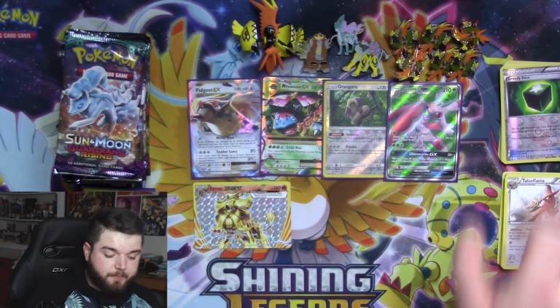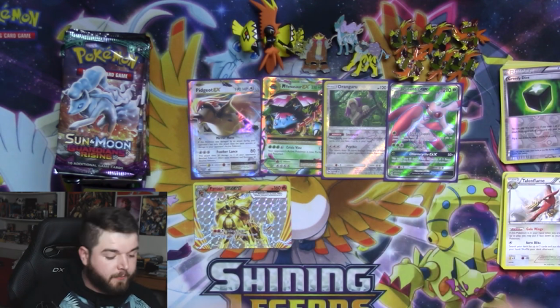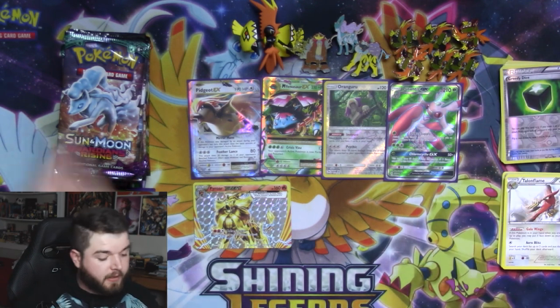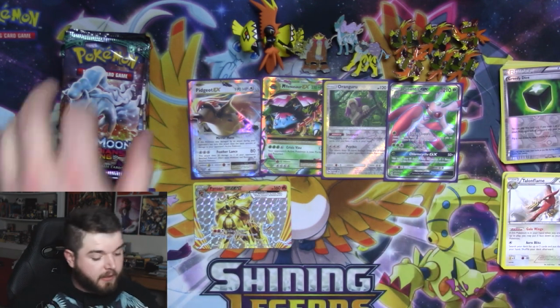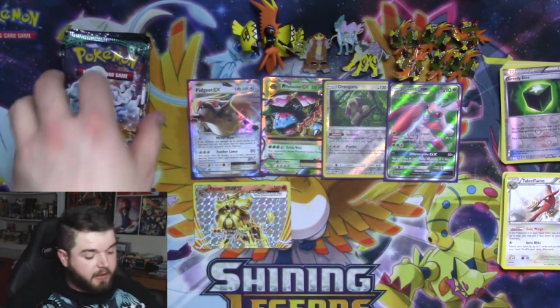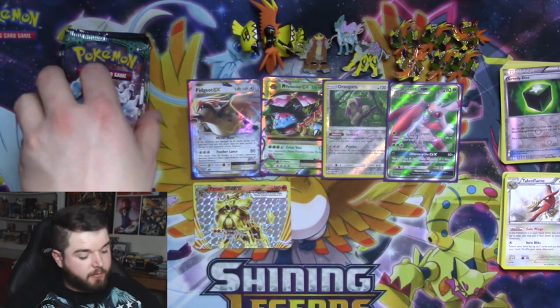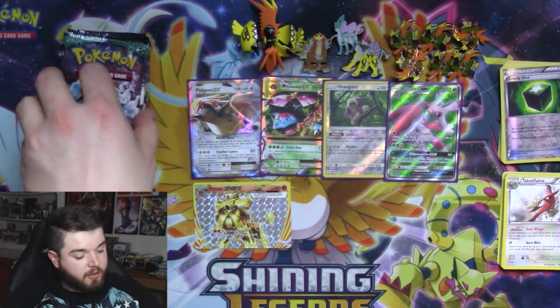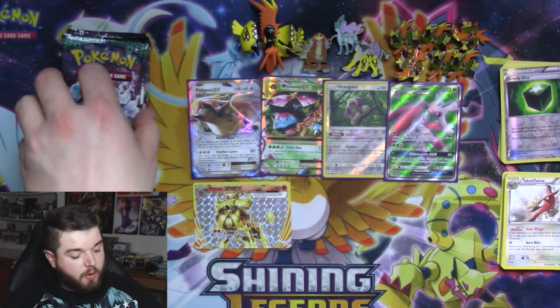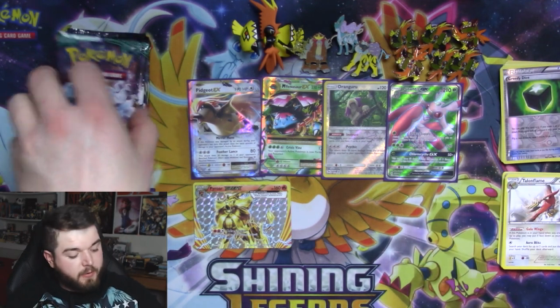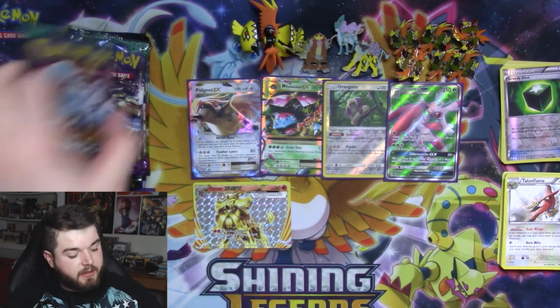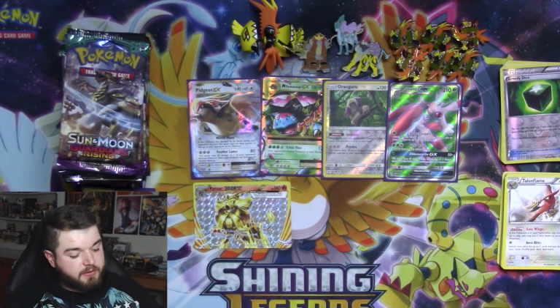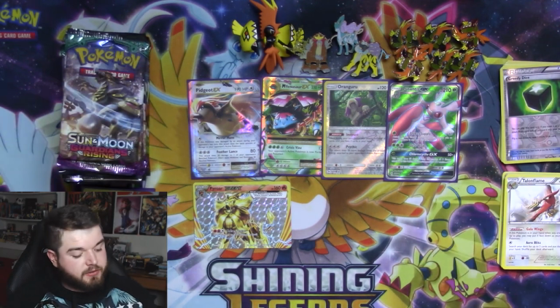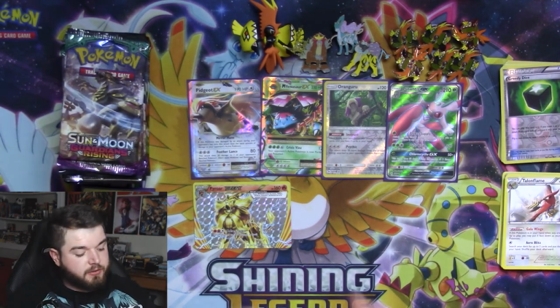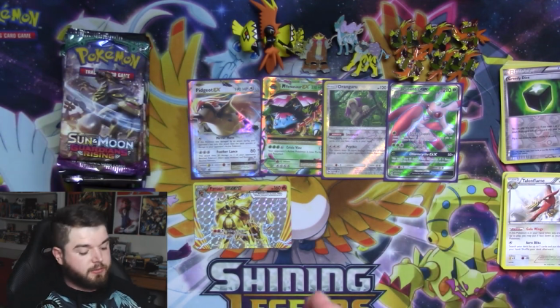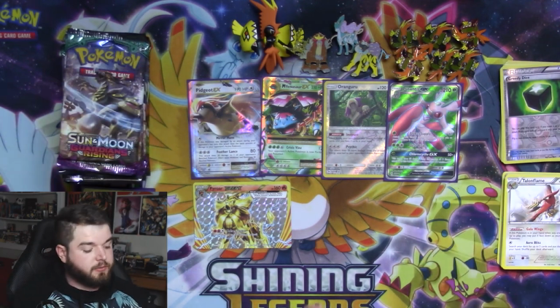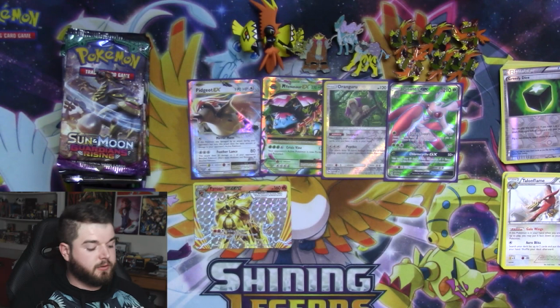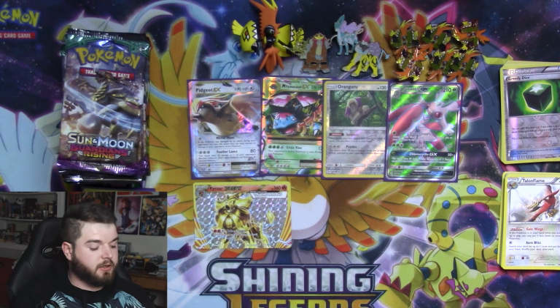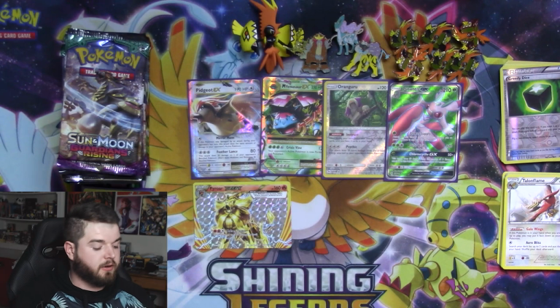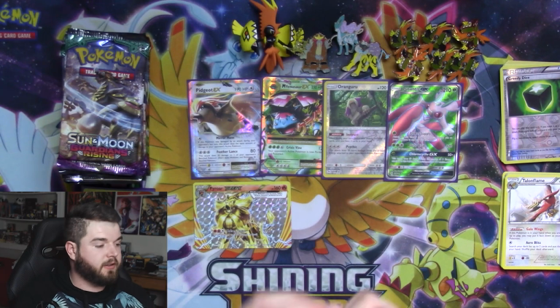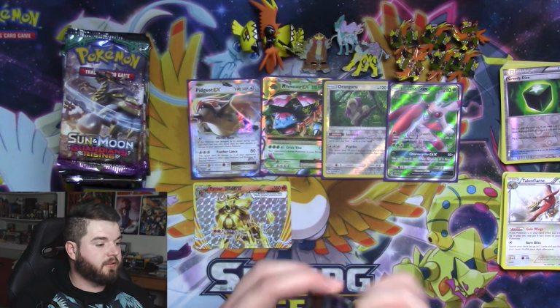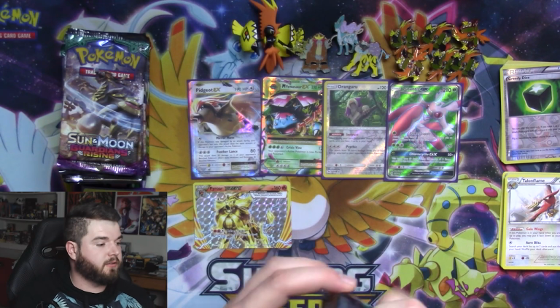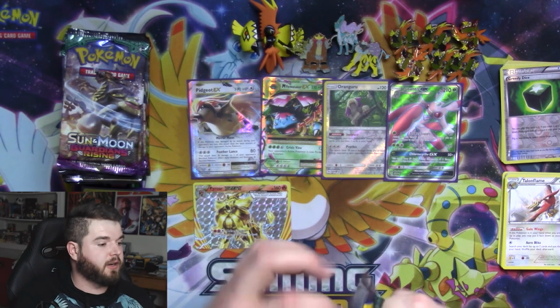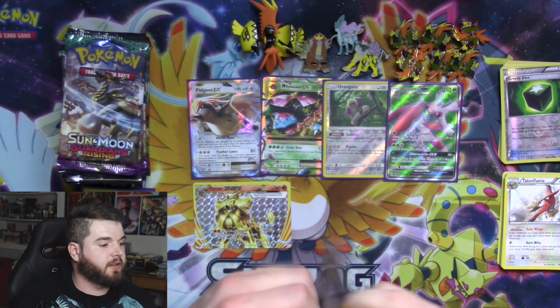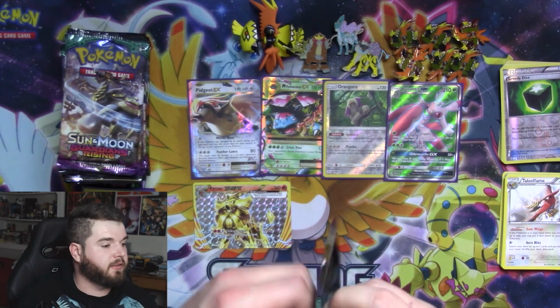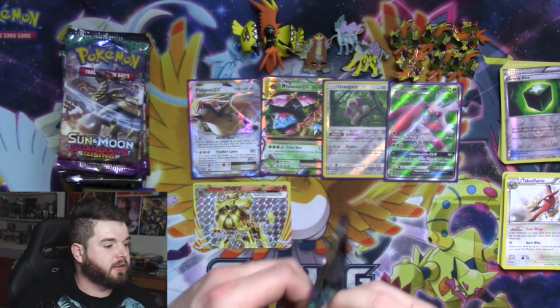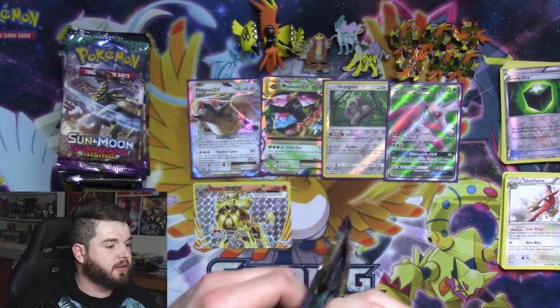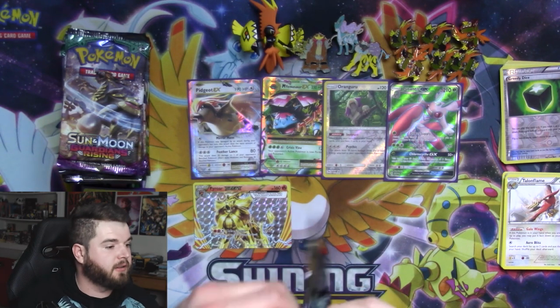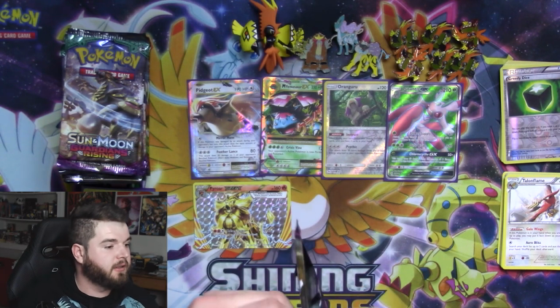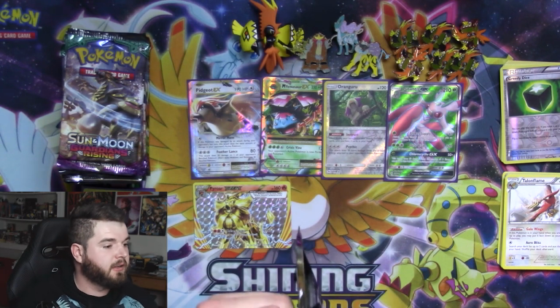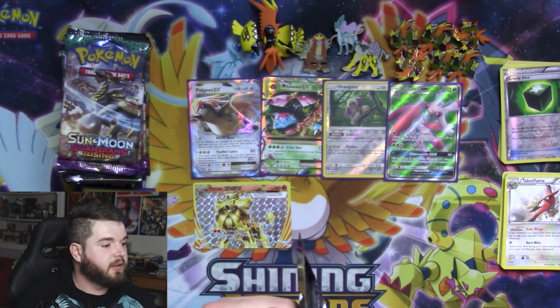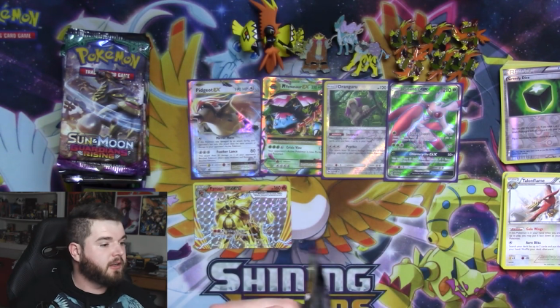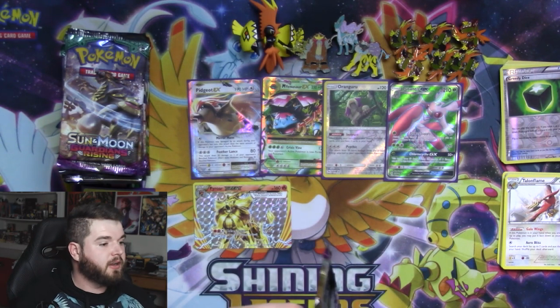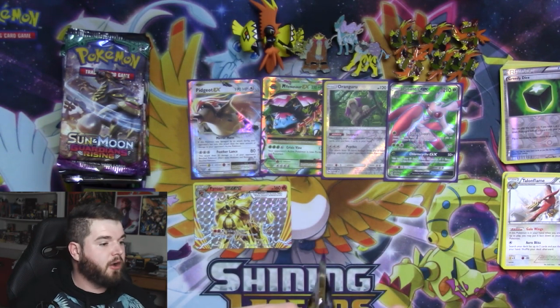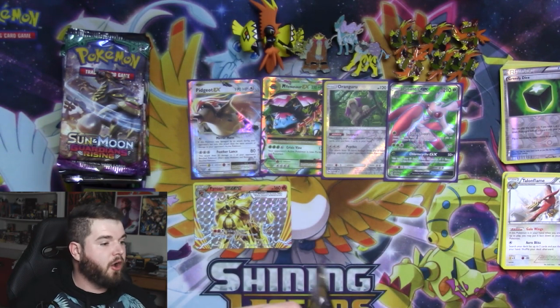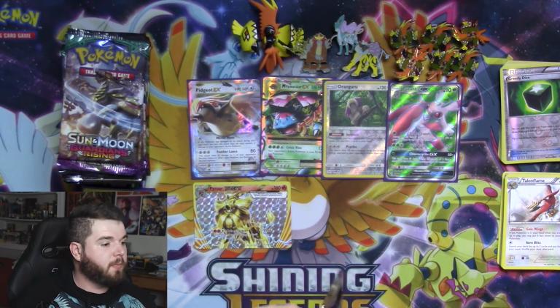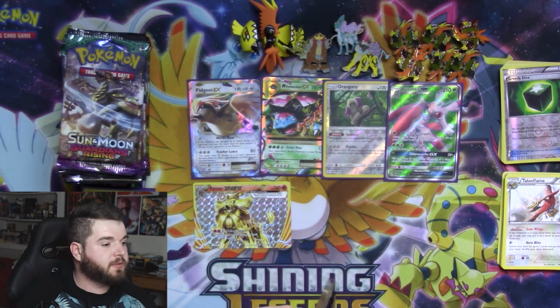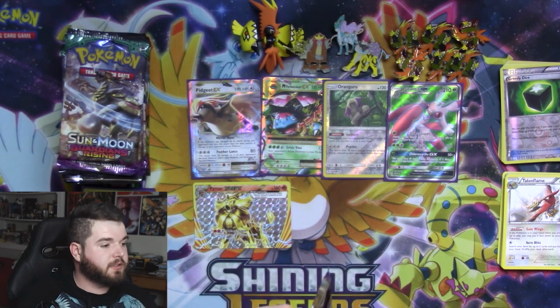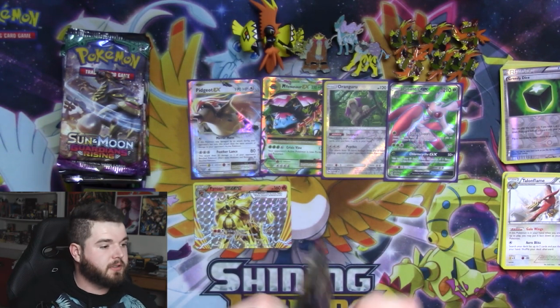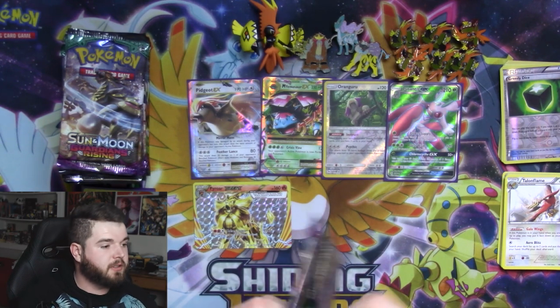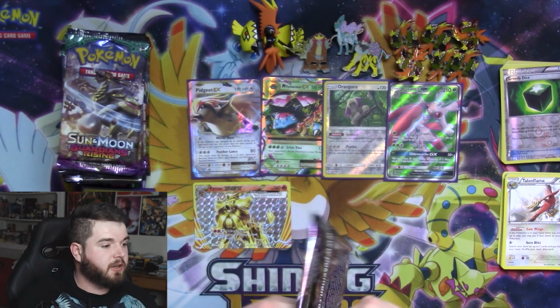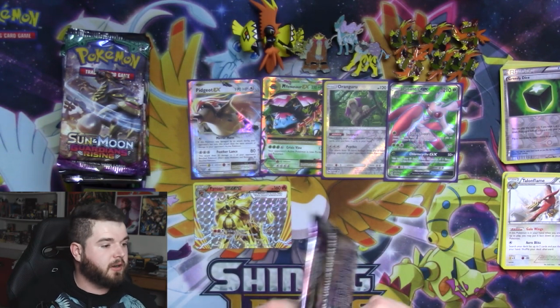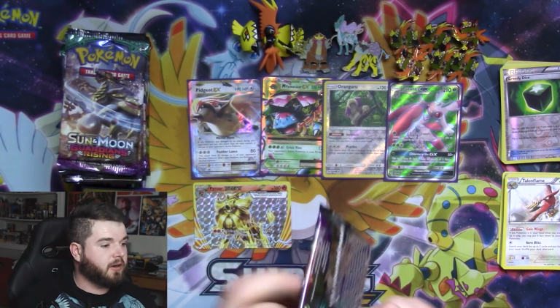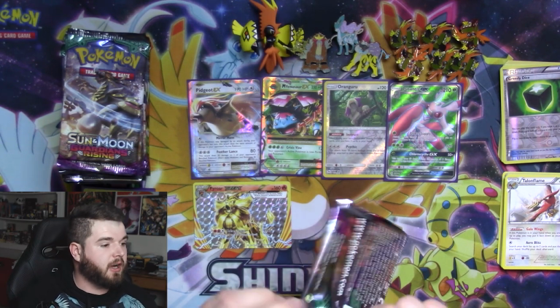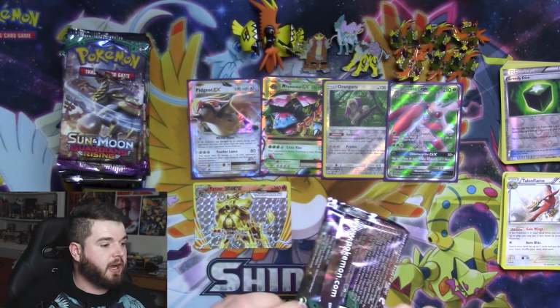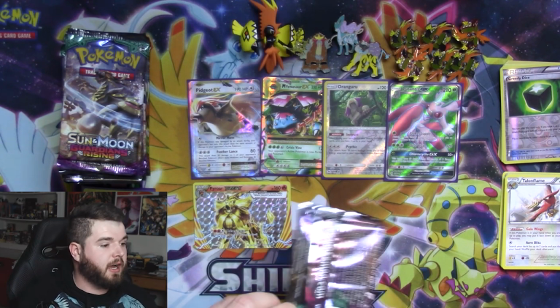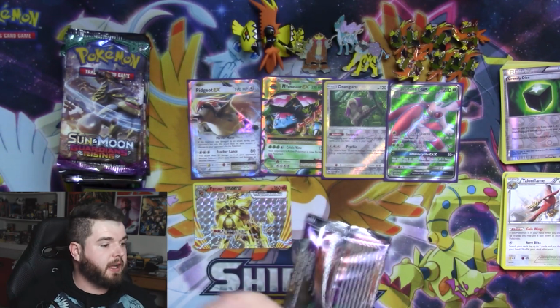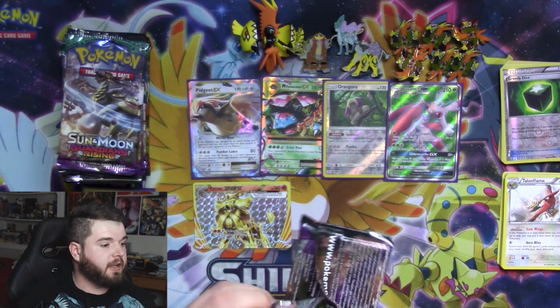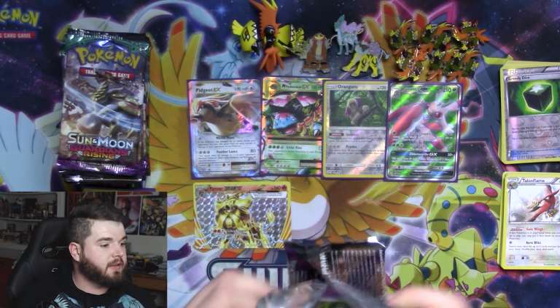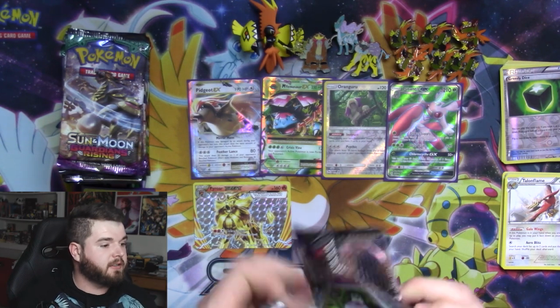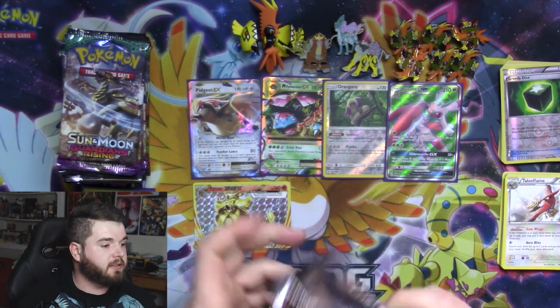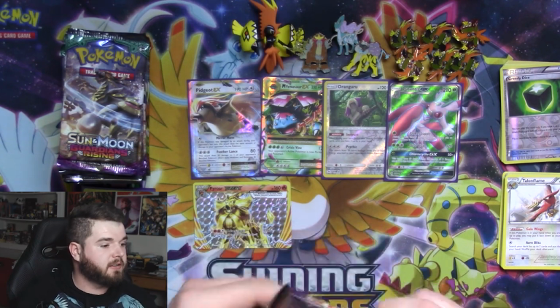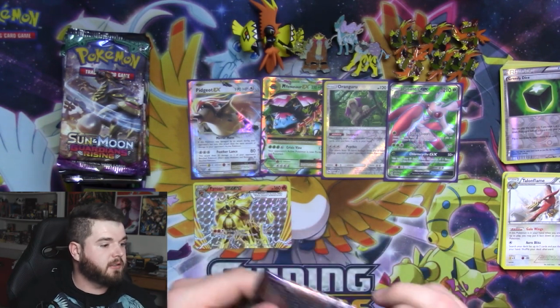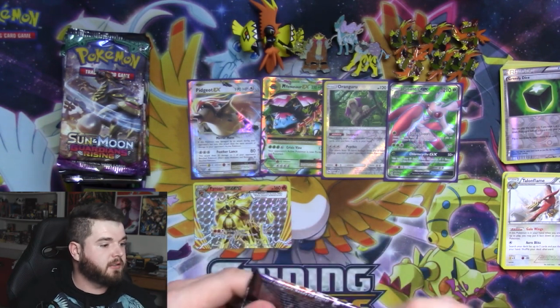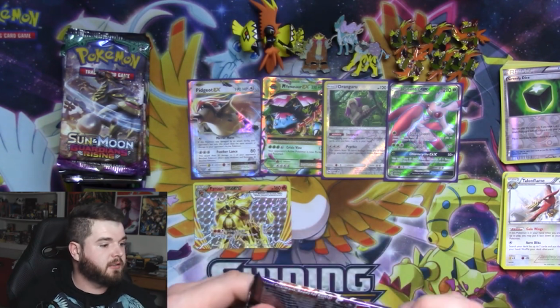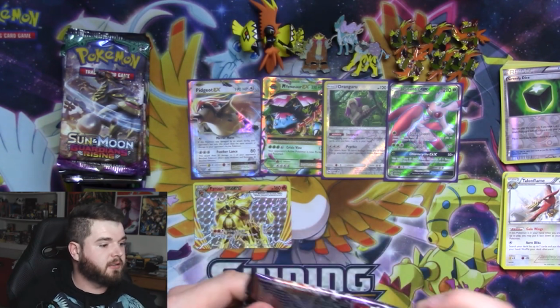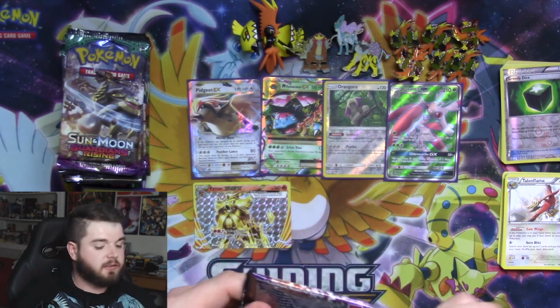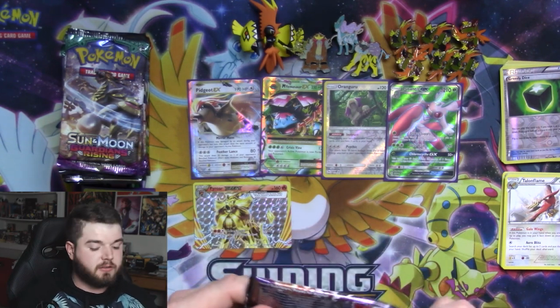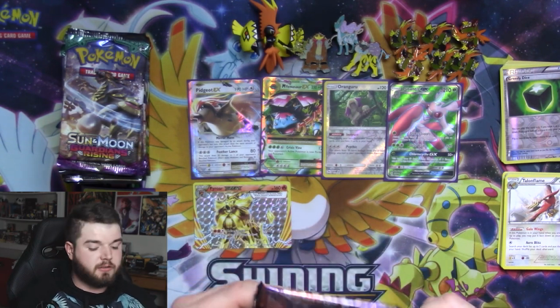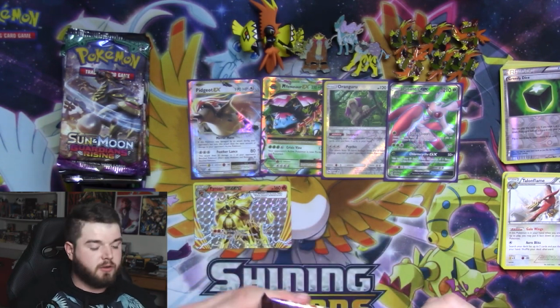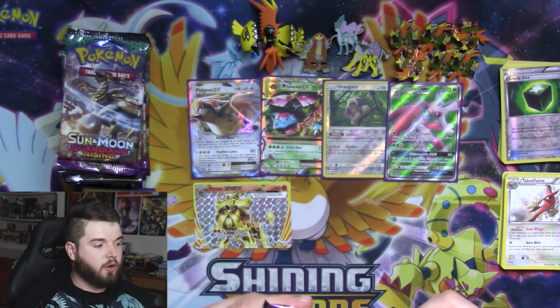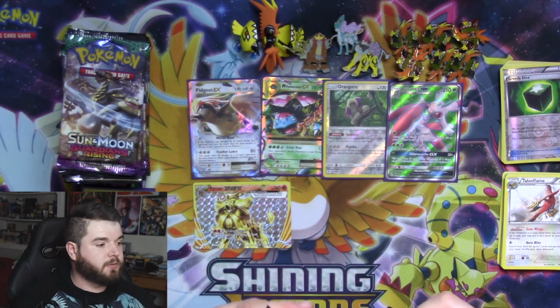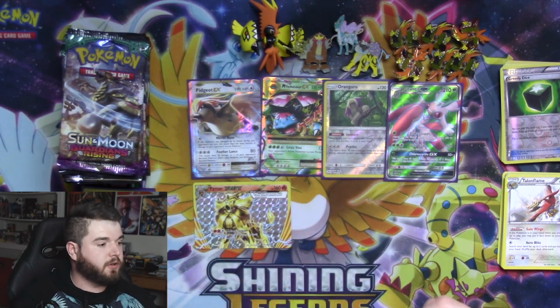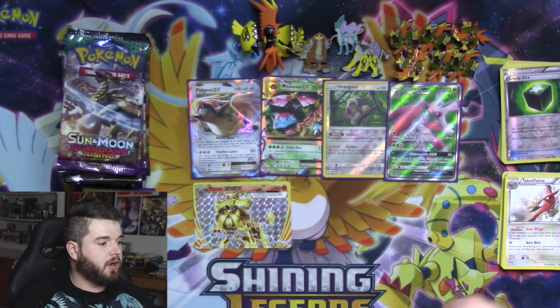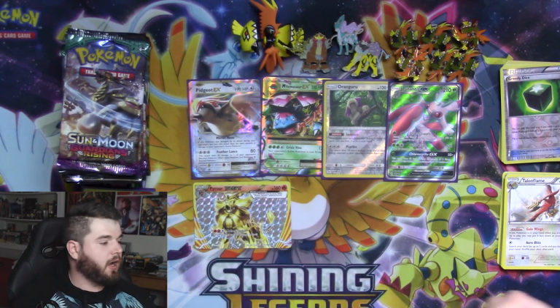Talonflame used to be a great, great card, especially in decks like Greninja, but those days are pretty much gone — it doesn't really see any use anymore whatsoever. And we're going into Guardians Rising. Hopes are high.